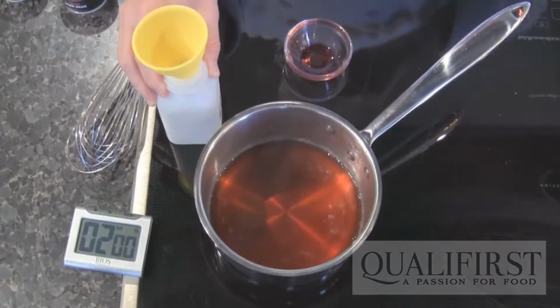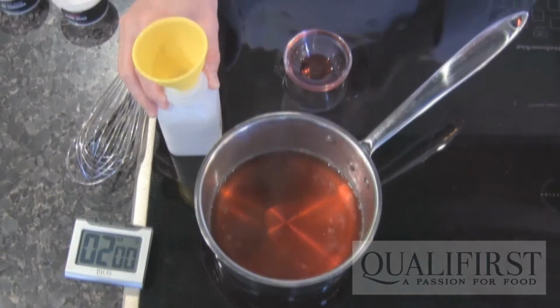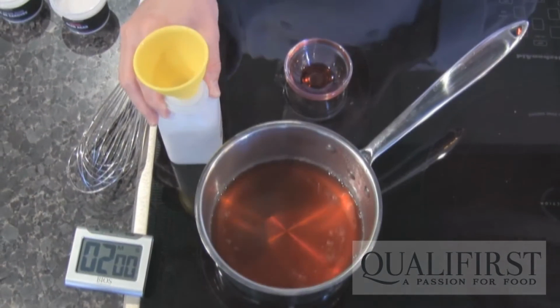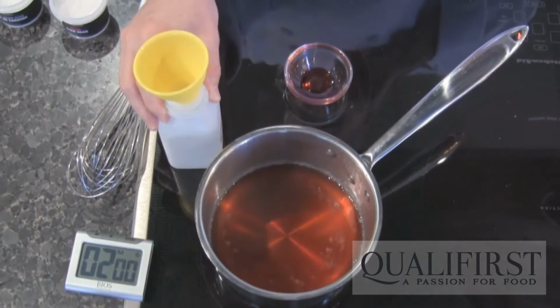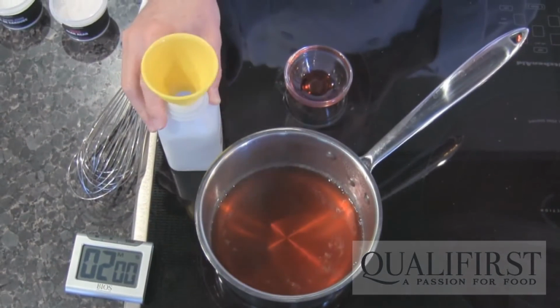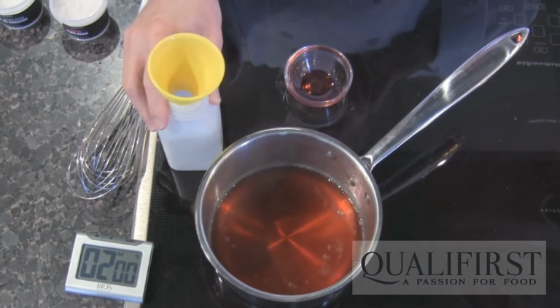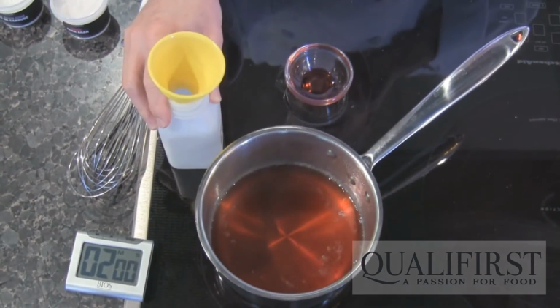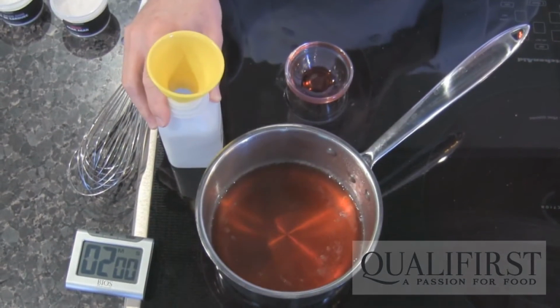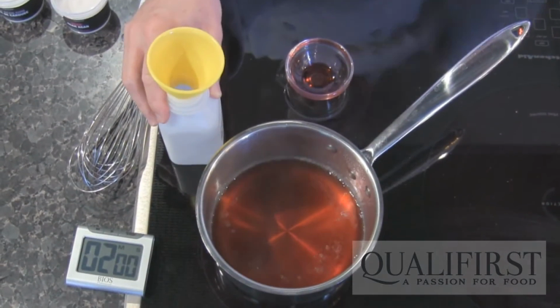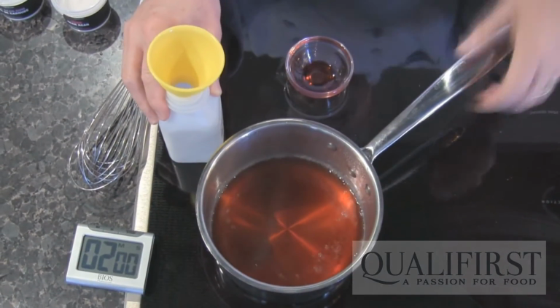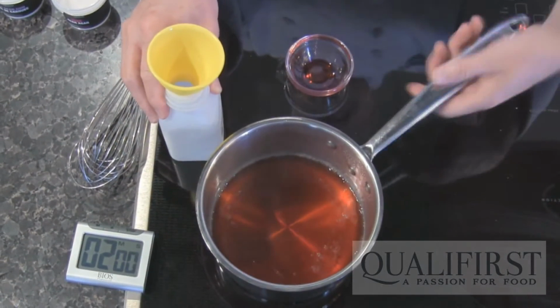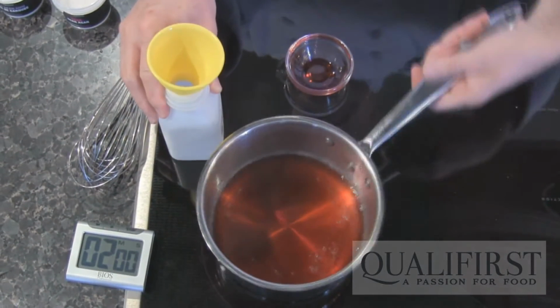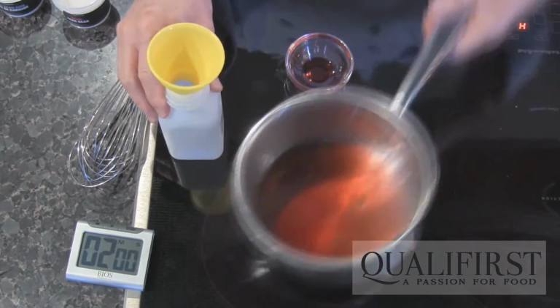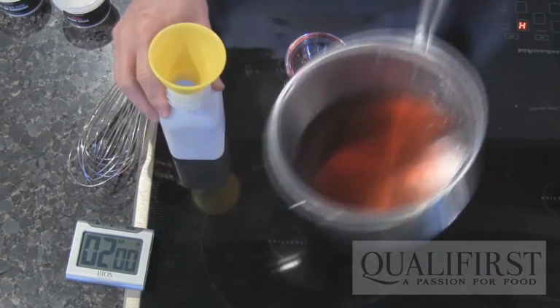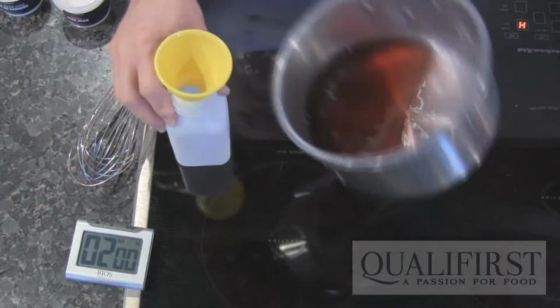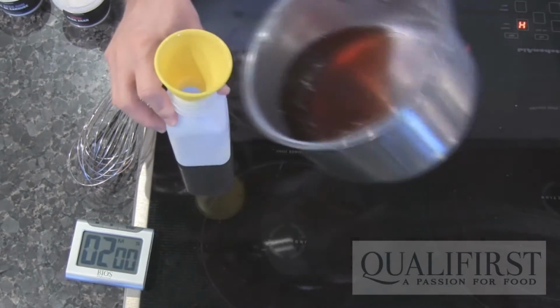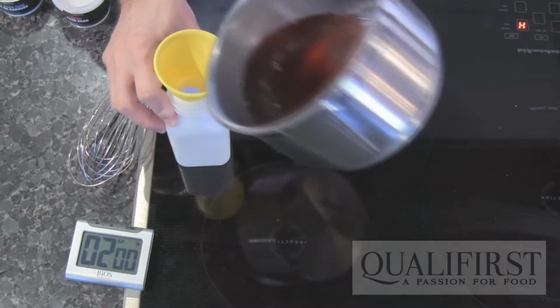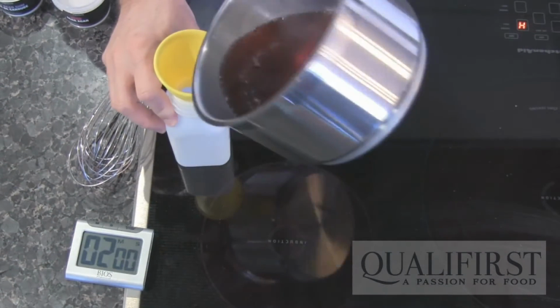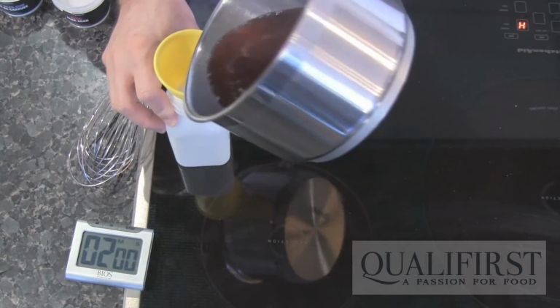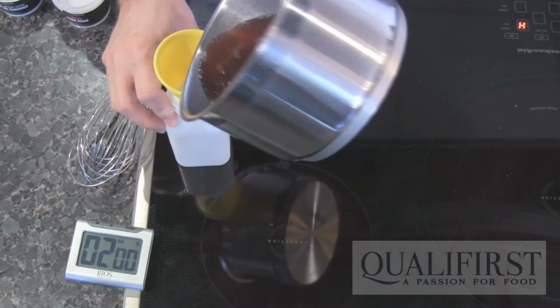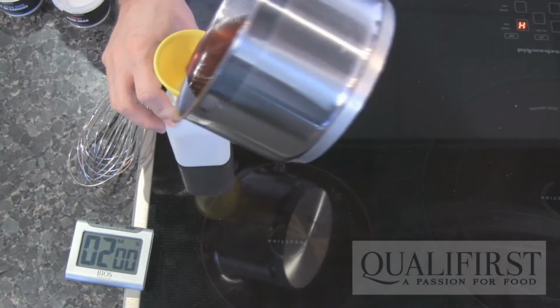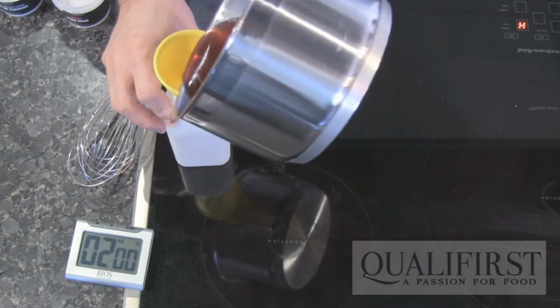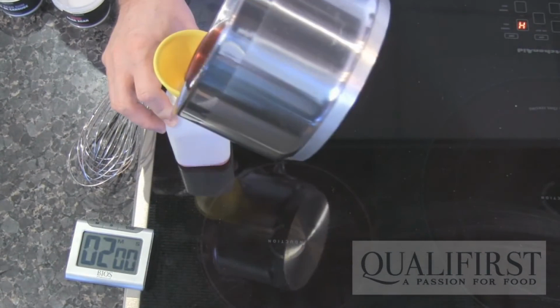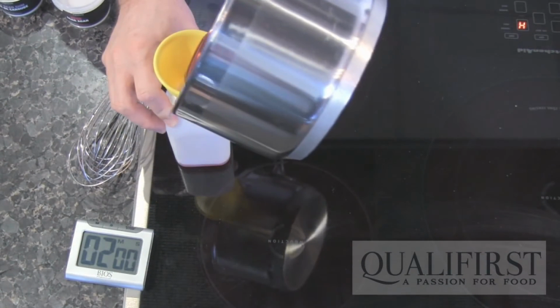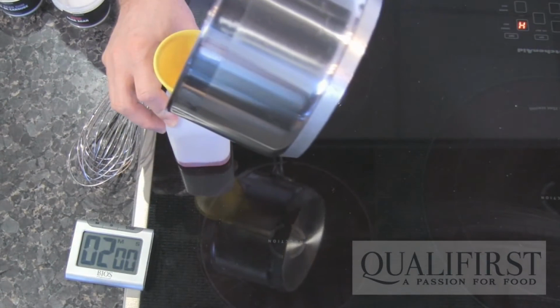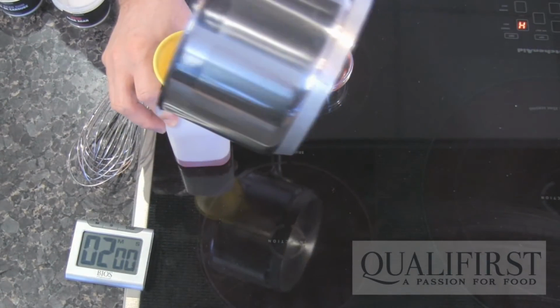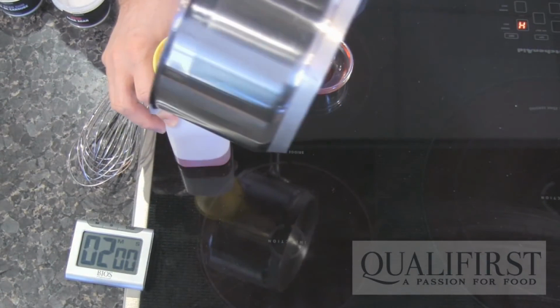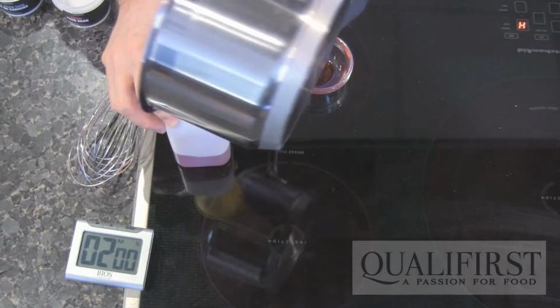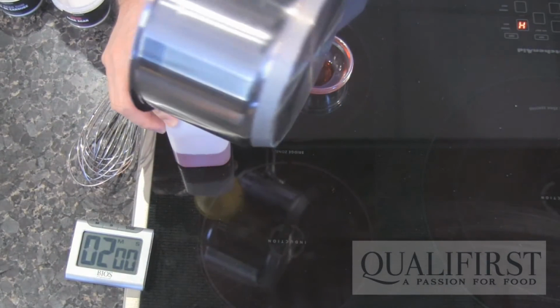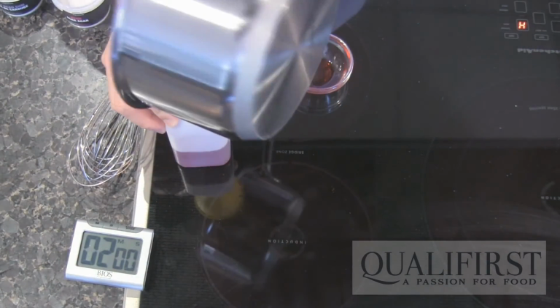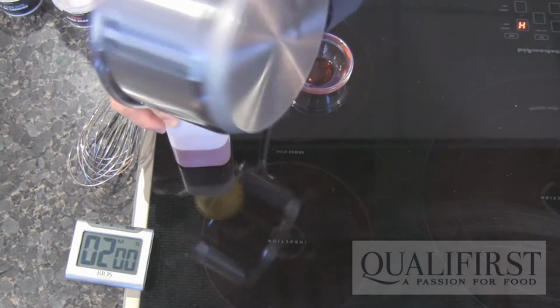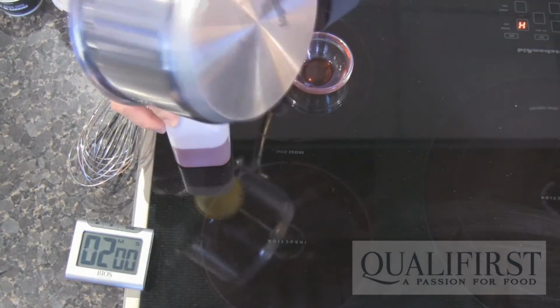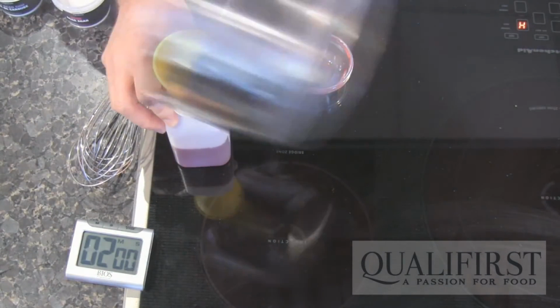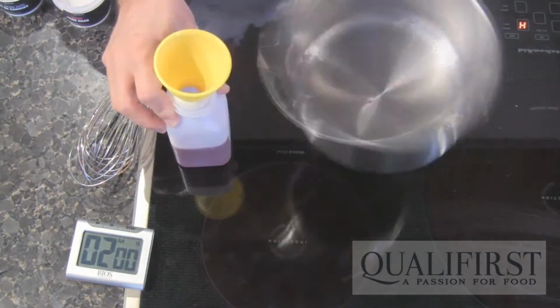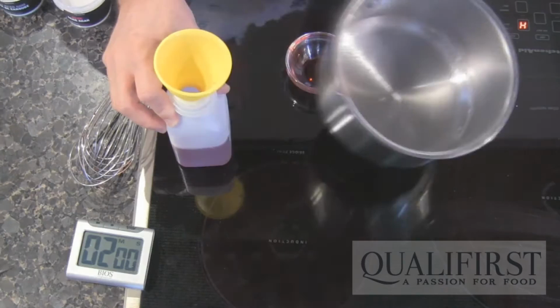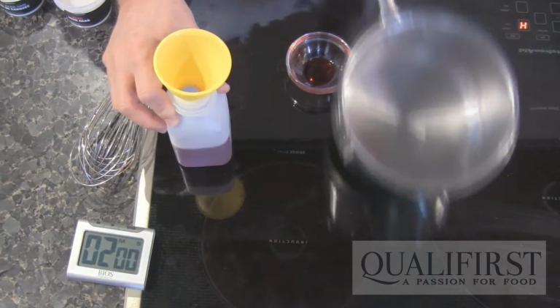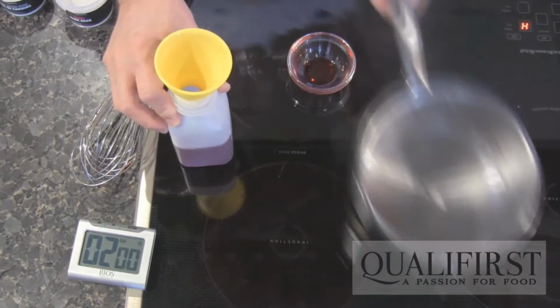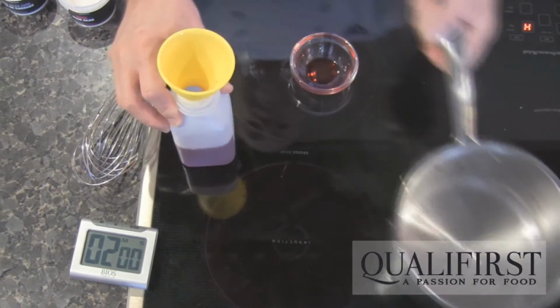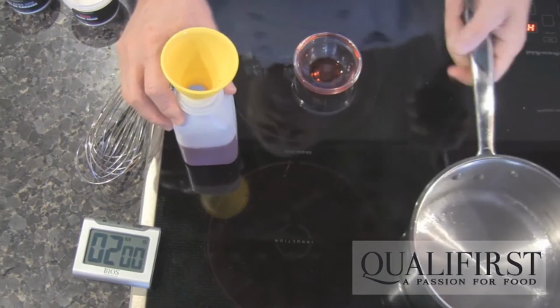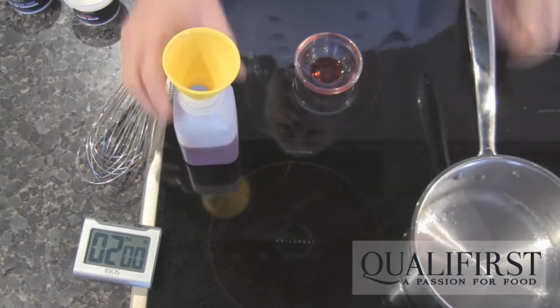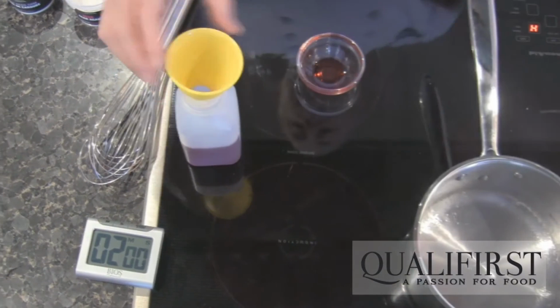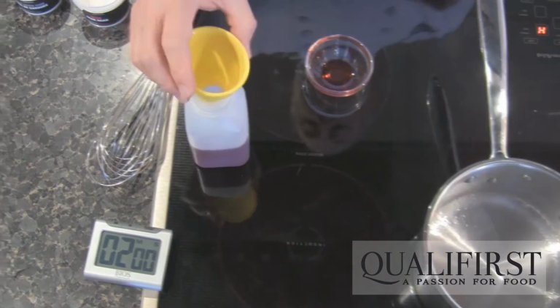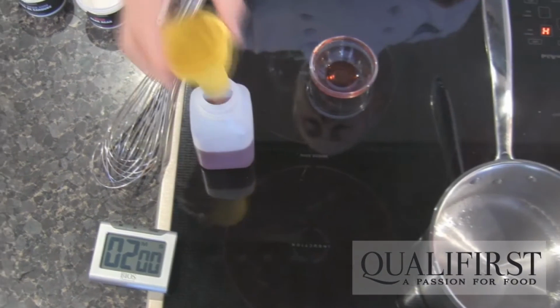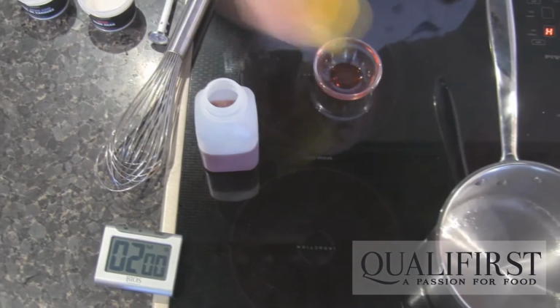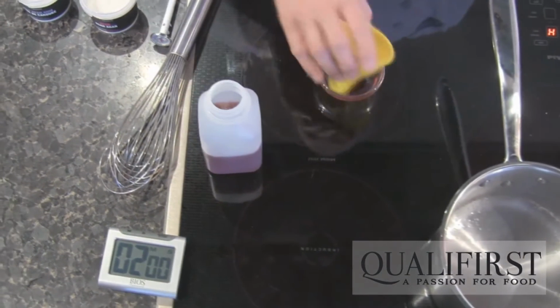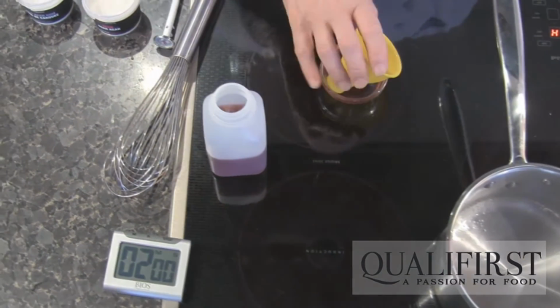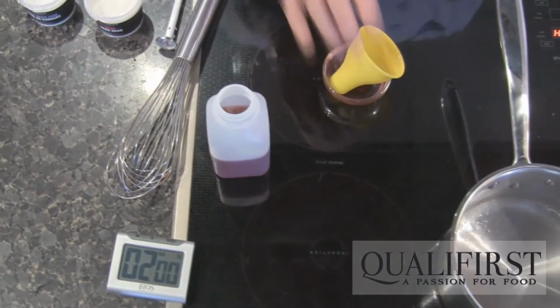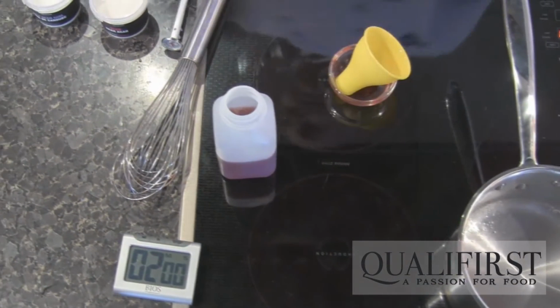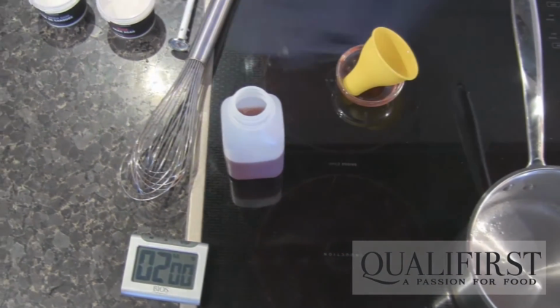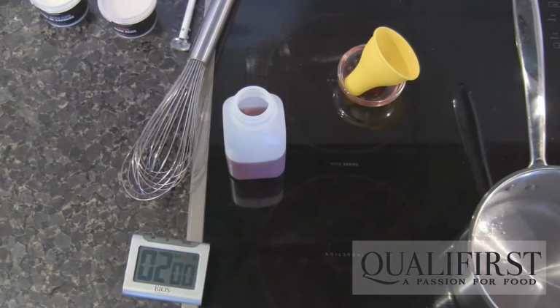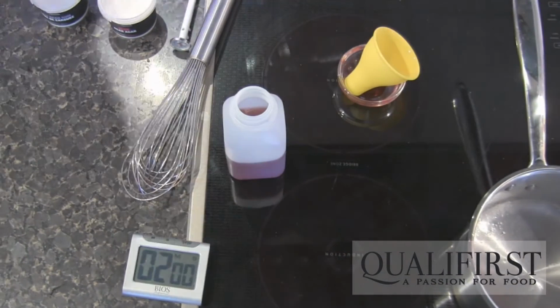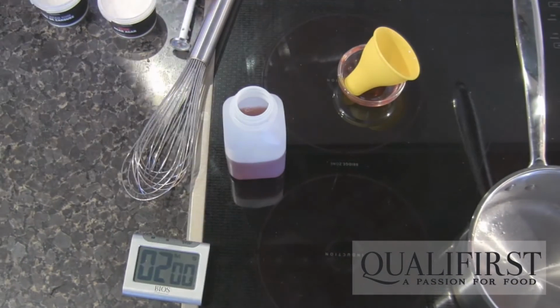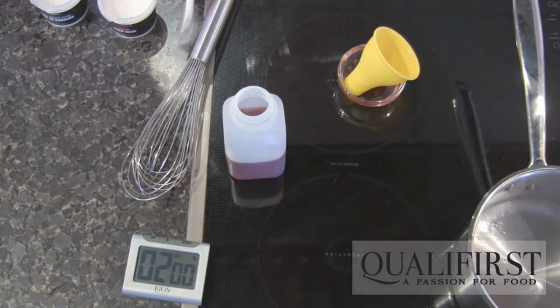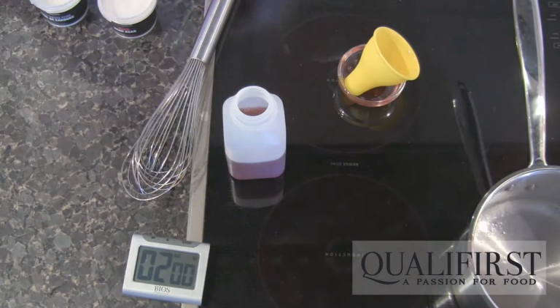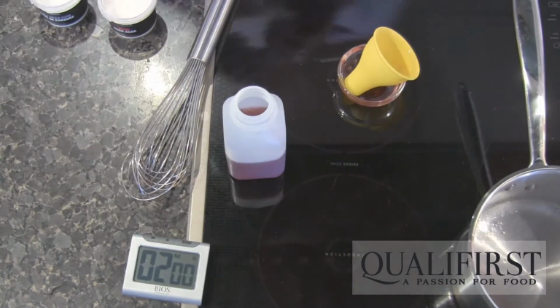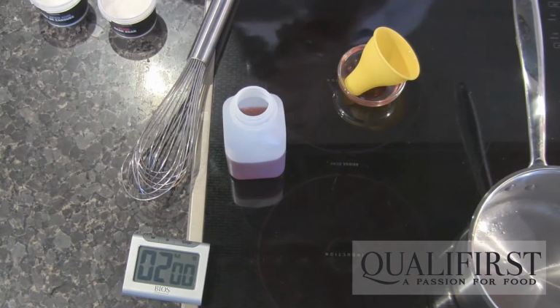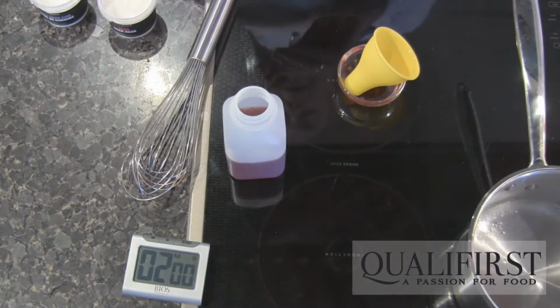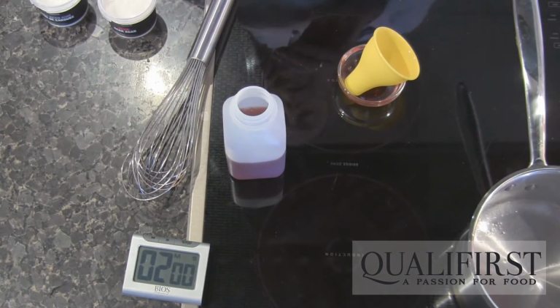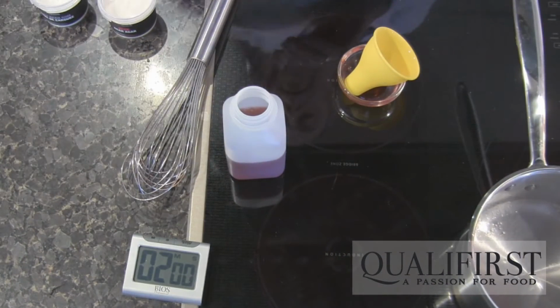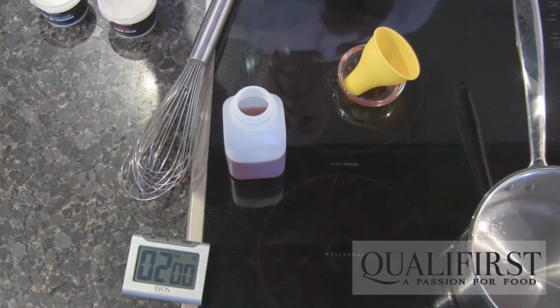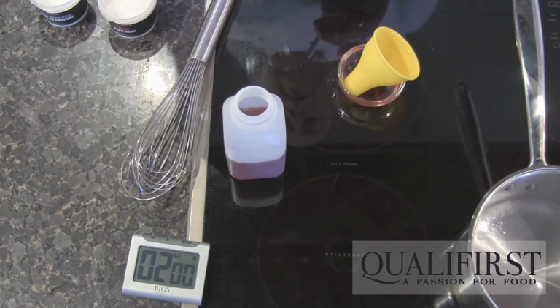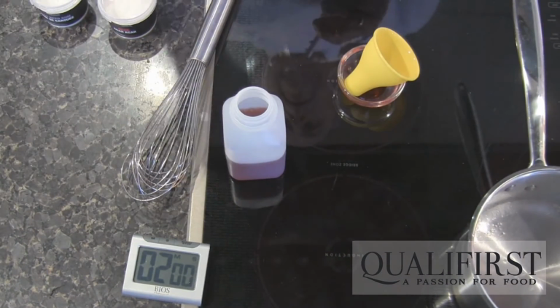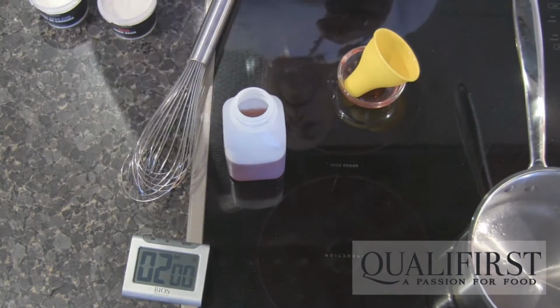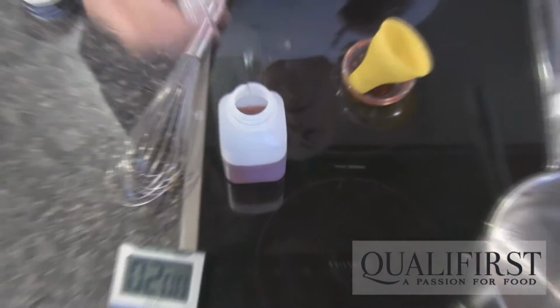Take it off the heat and place it into a squeeze bottle. Allow it to cool to about 55 degrees C.